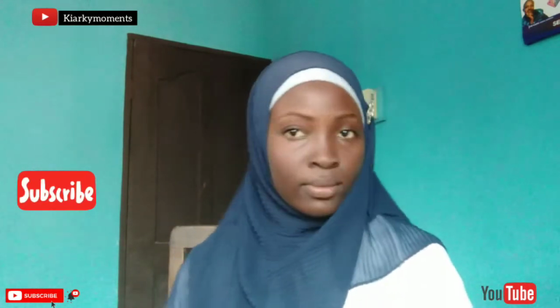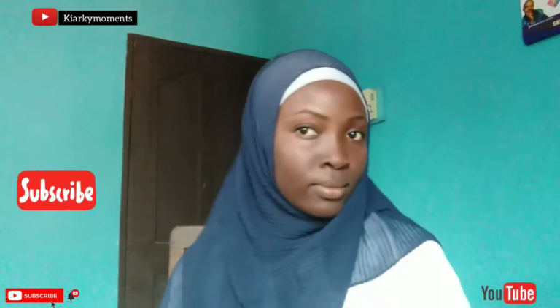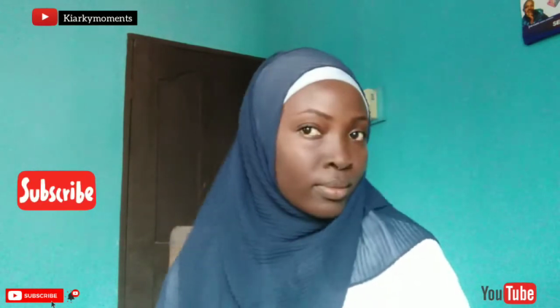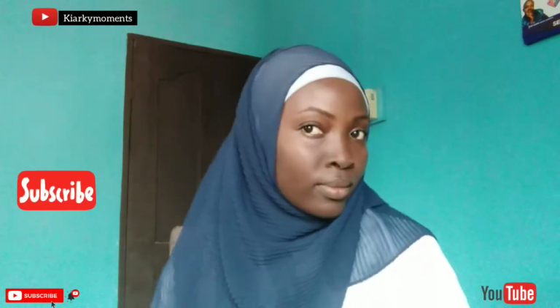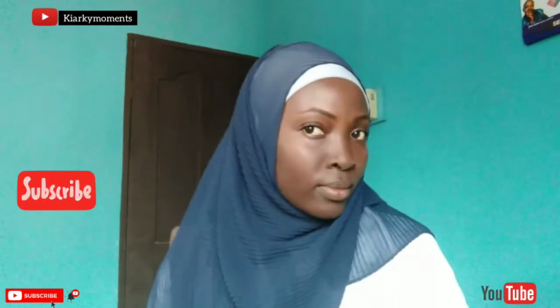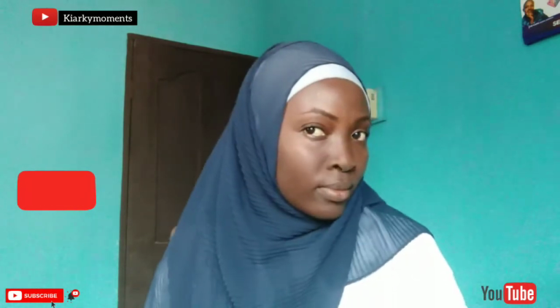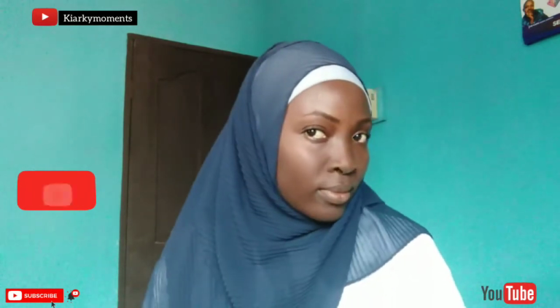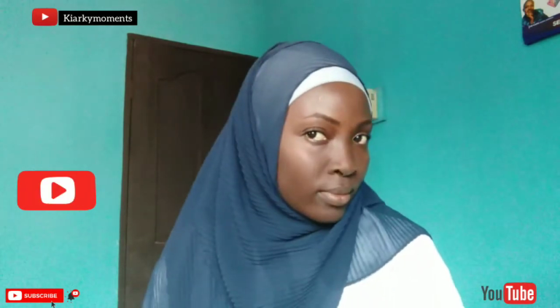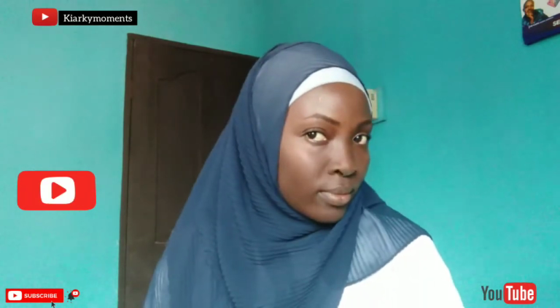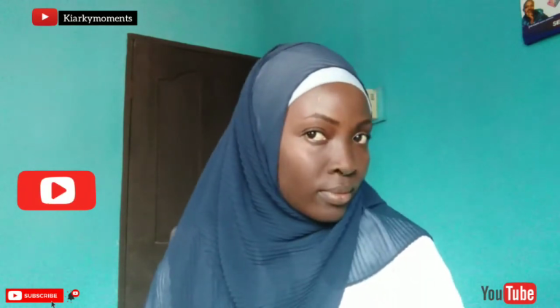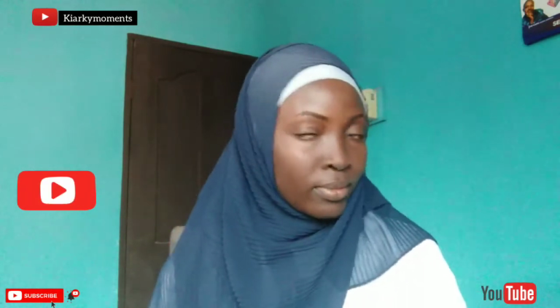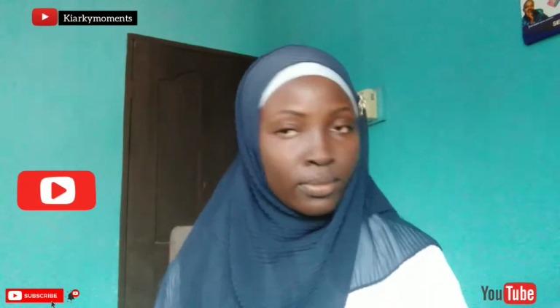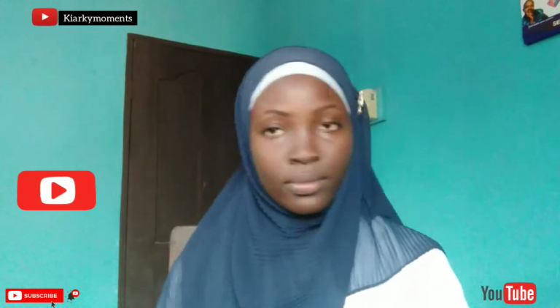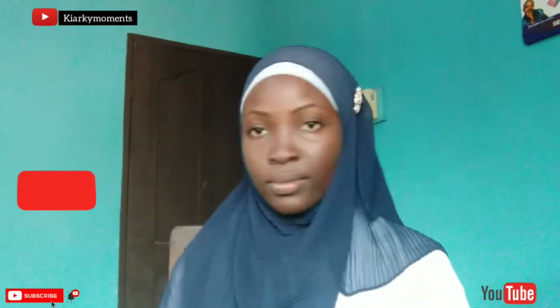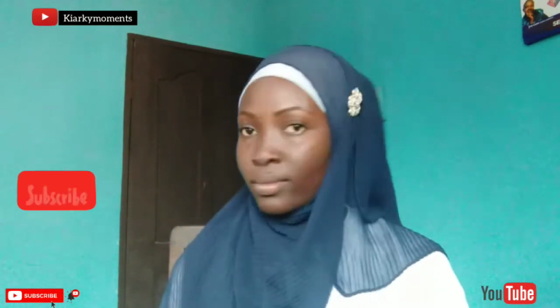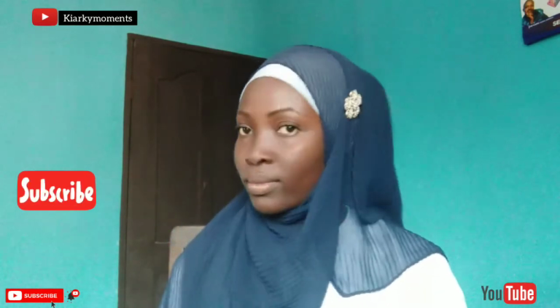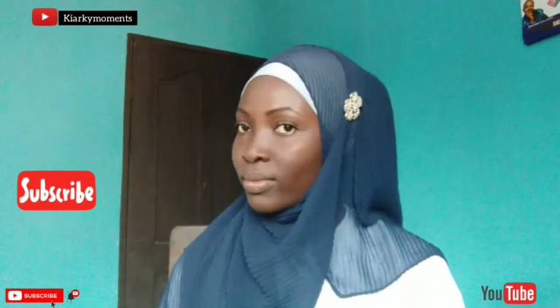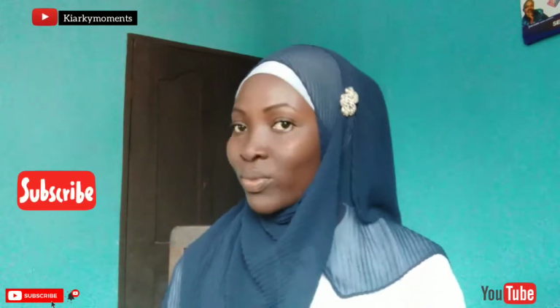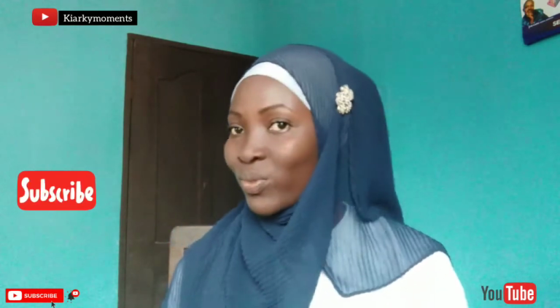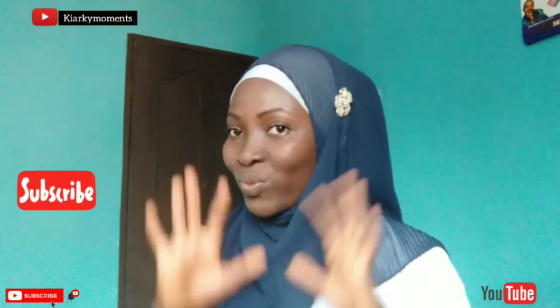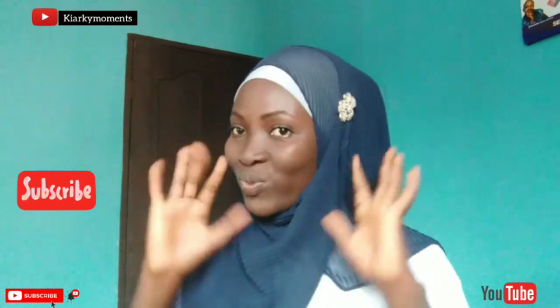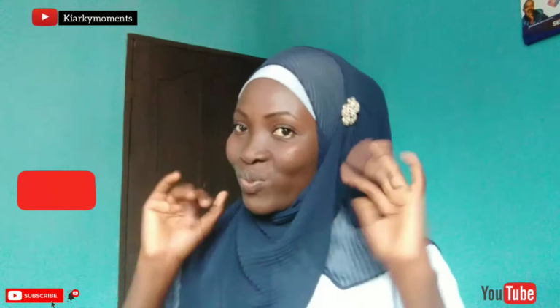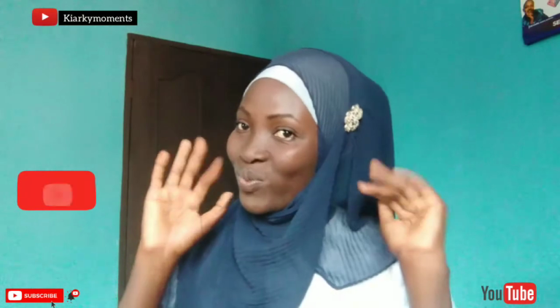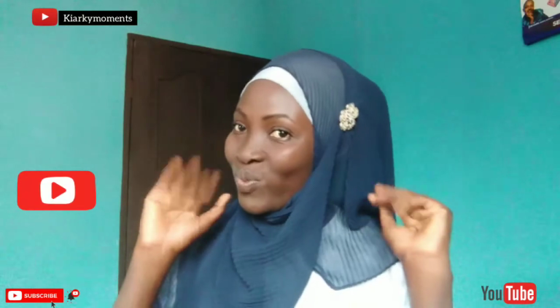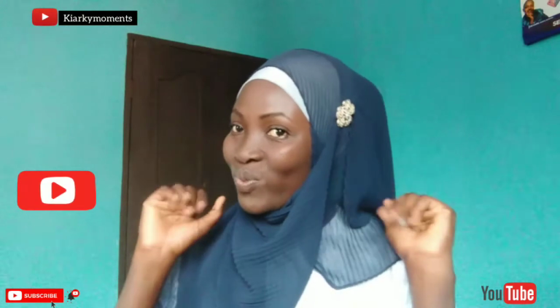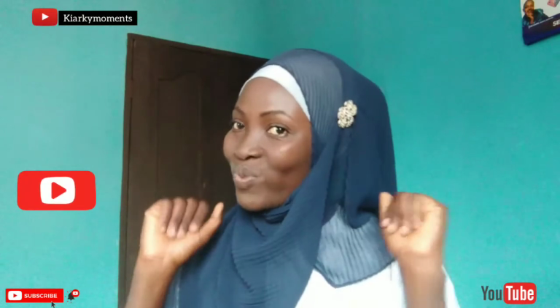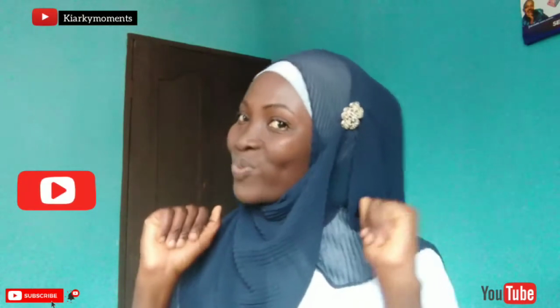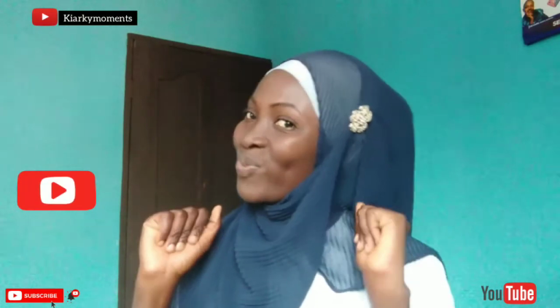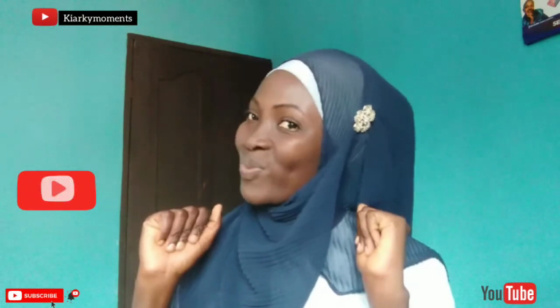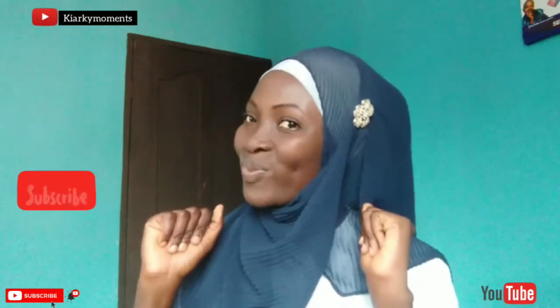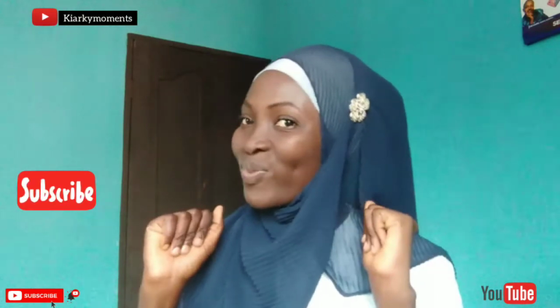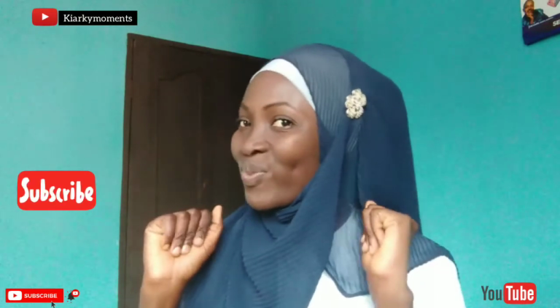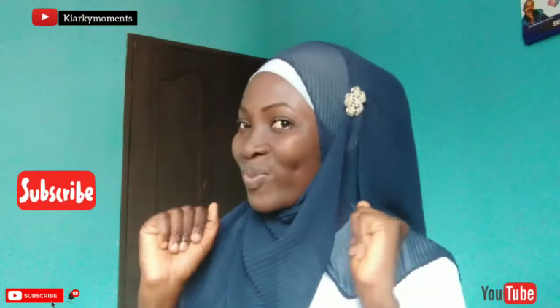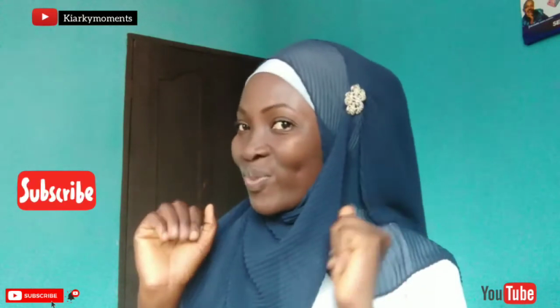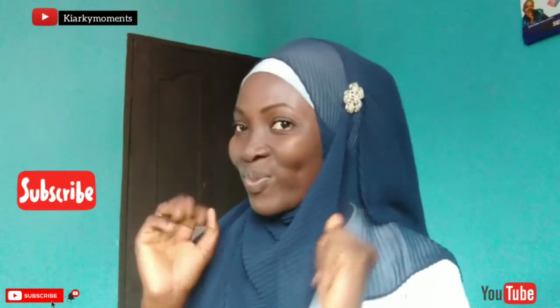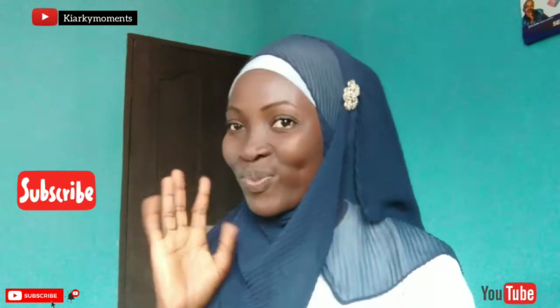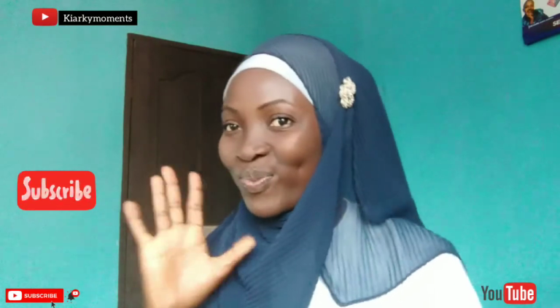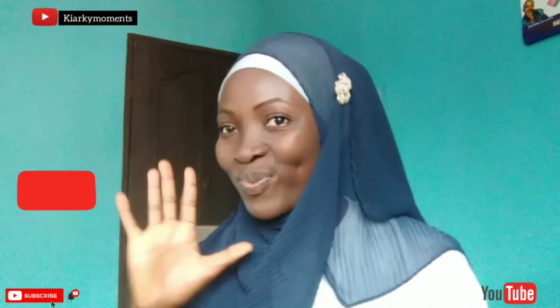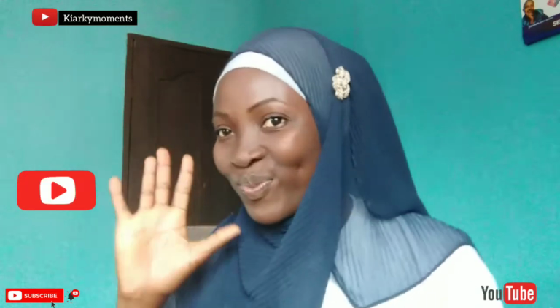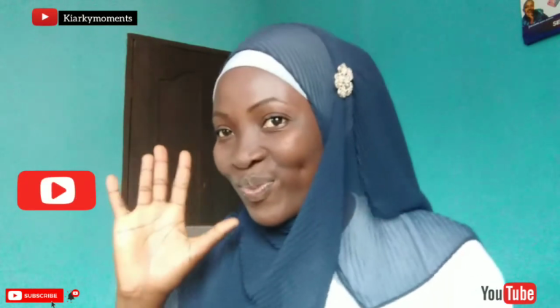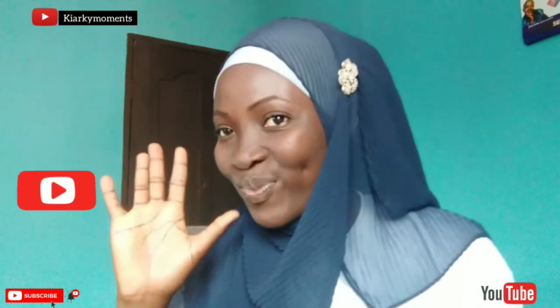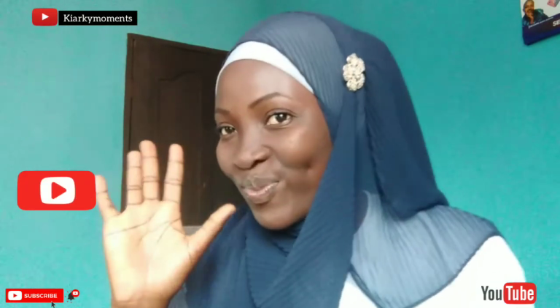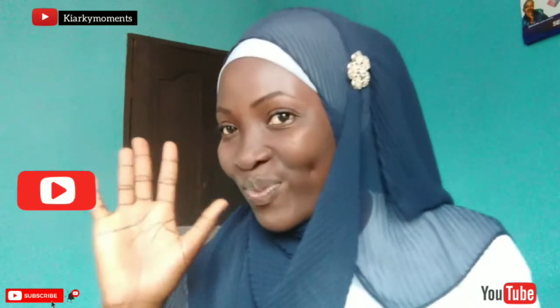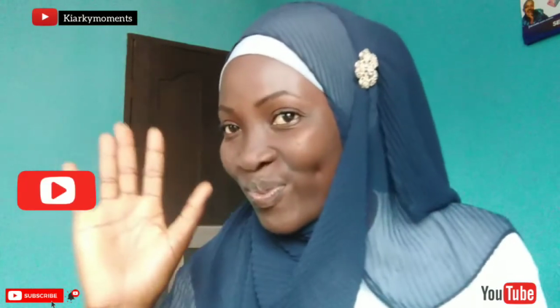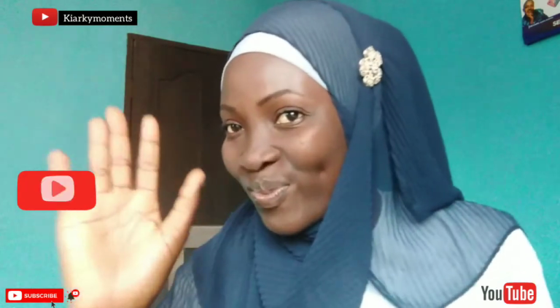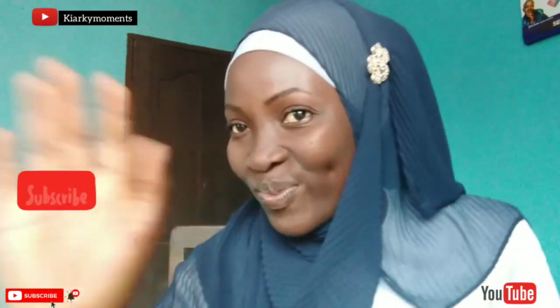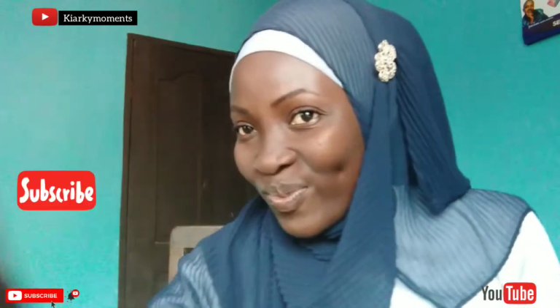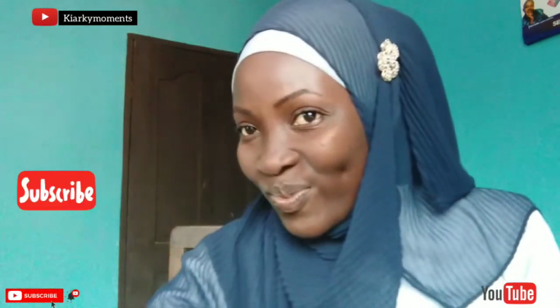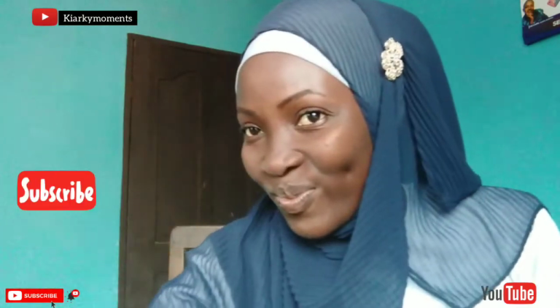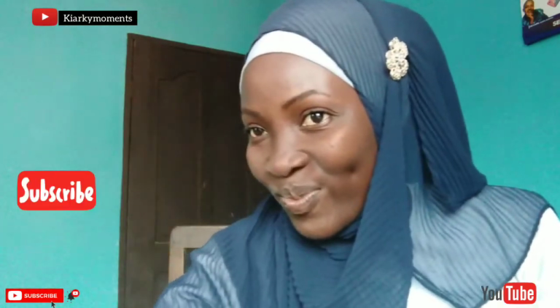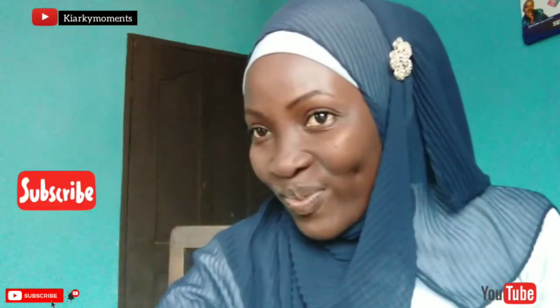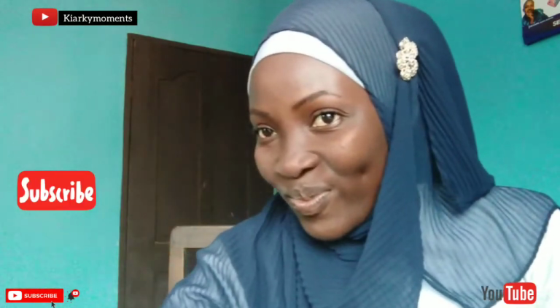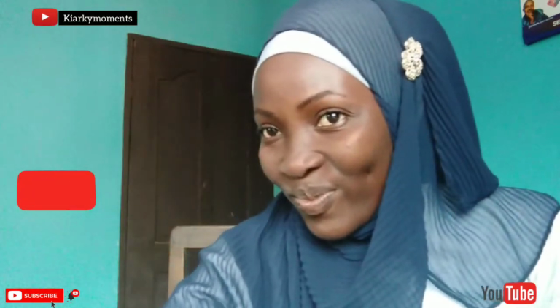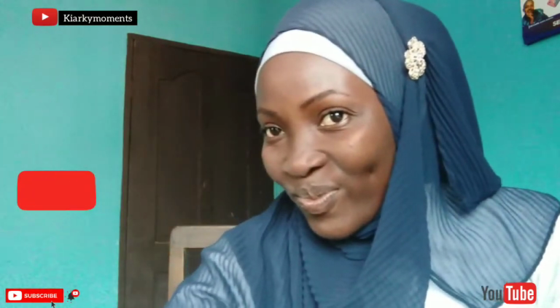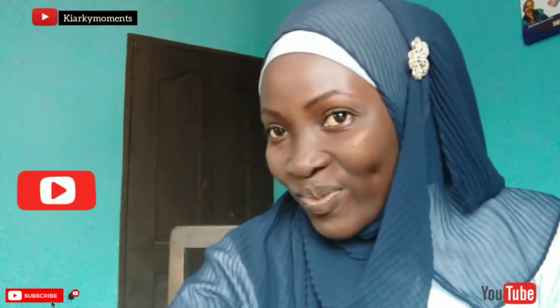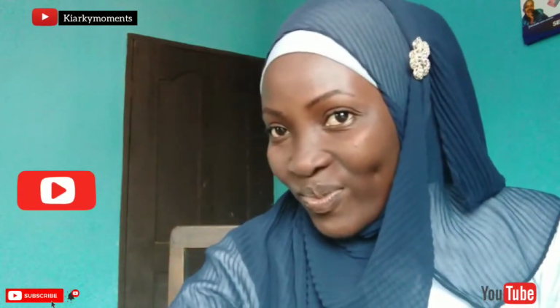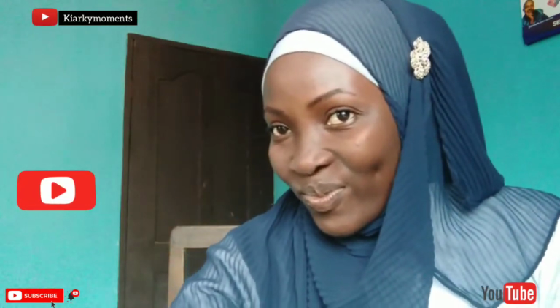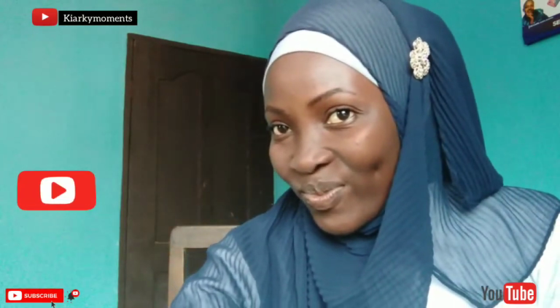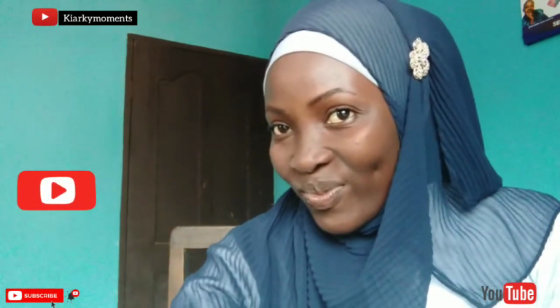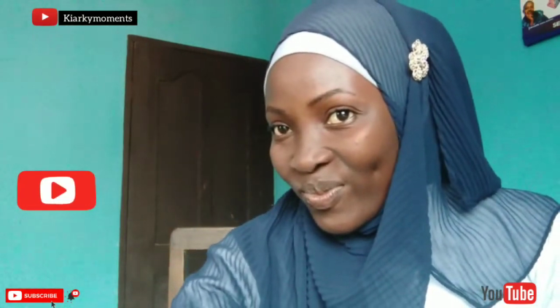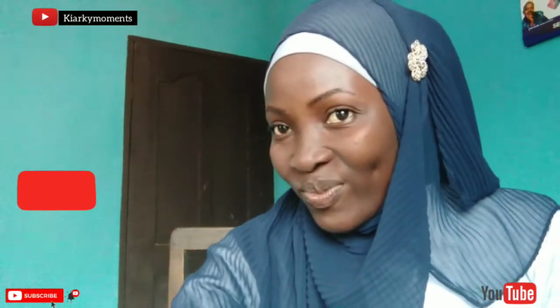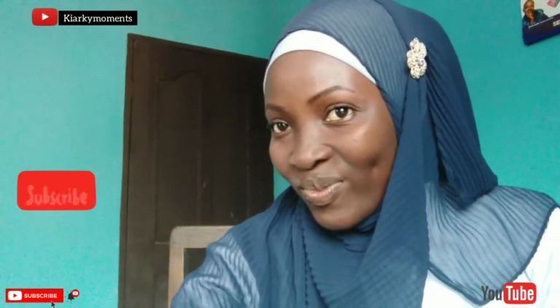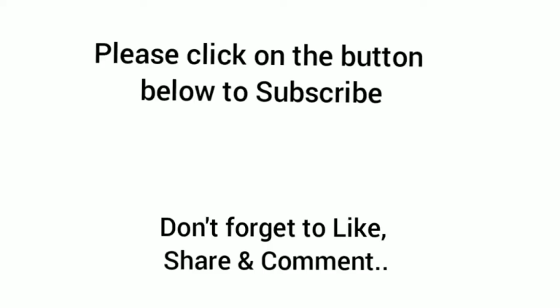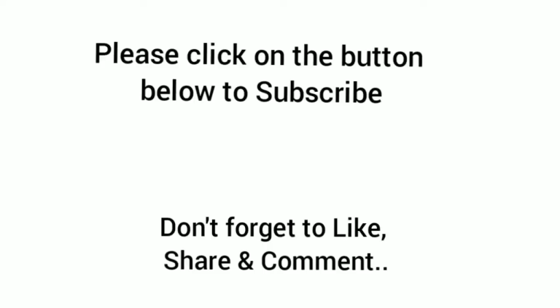Don't forget to like, comment, share, and subscribe. Stay safe guys, till next time — peace out!